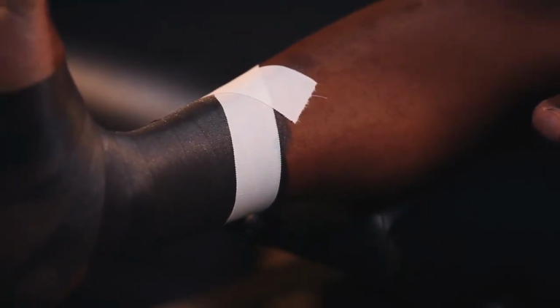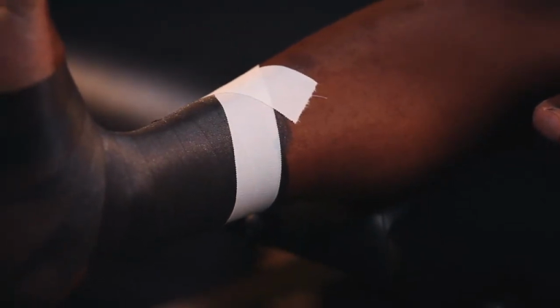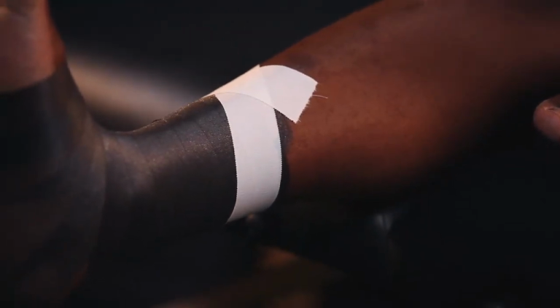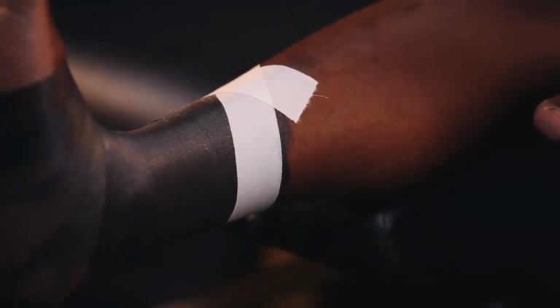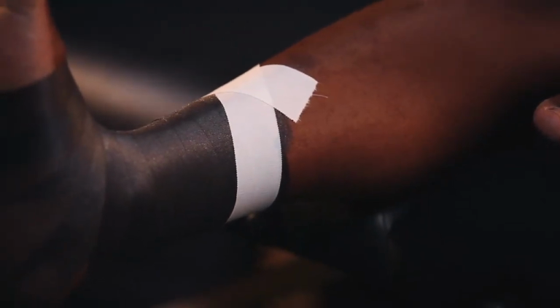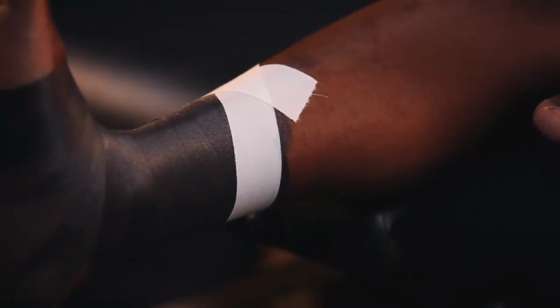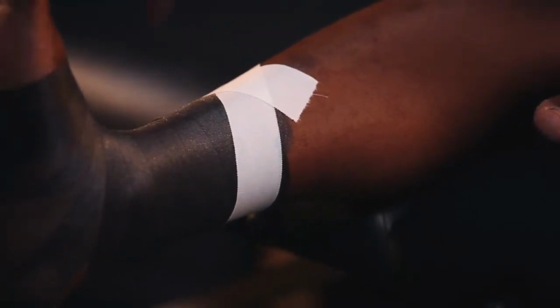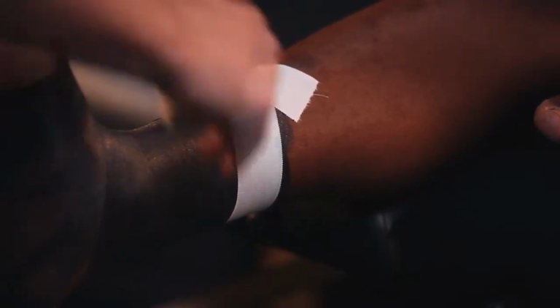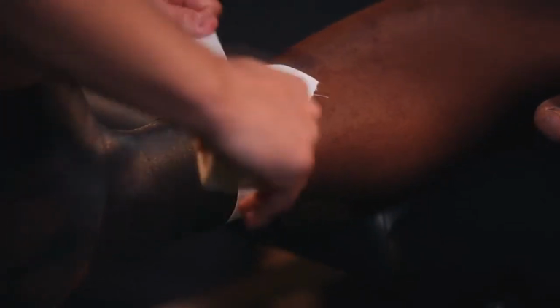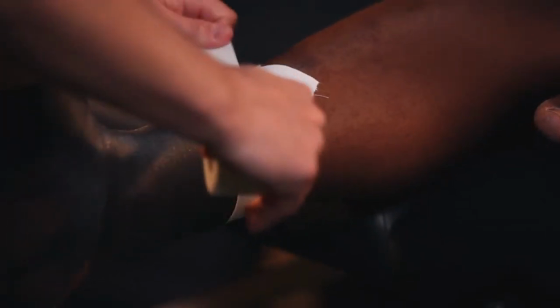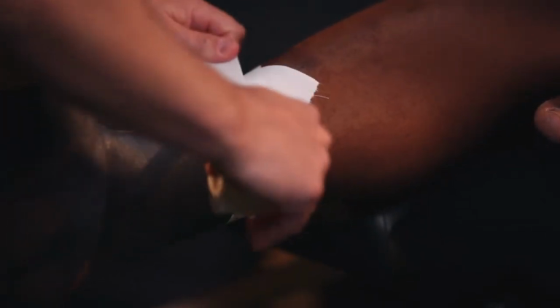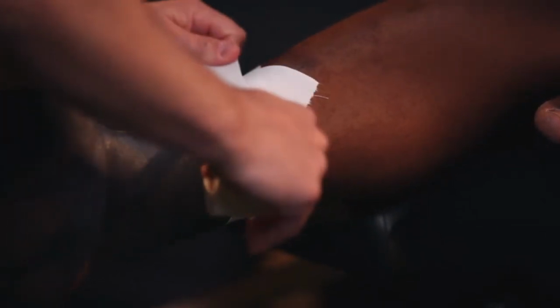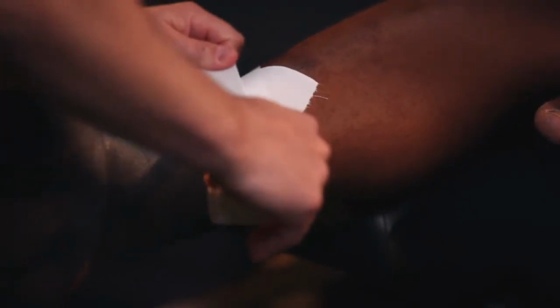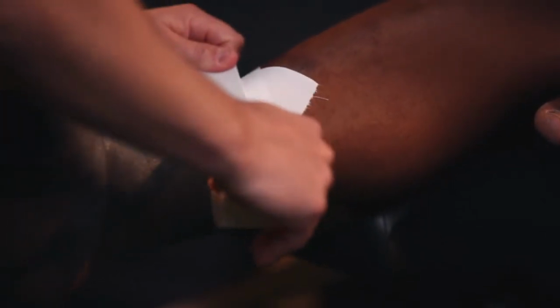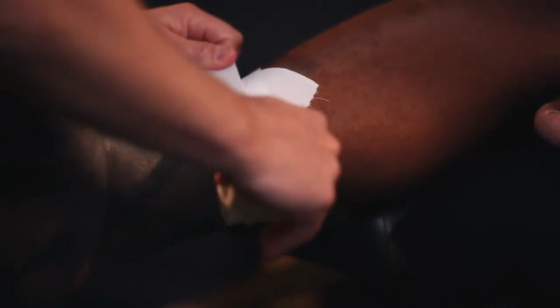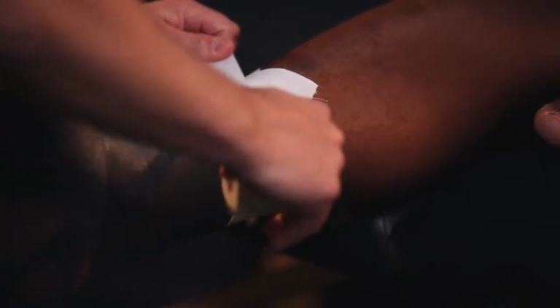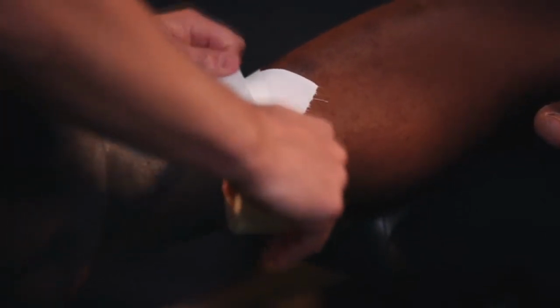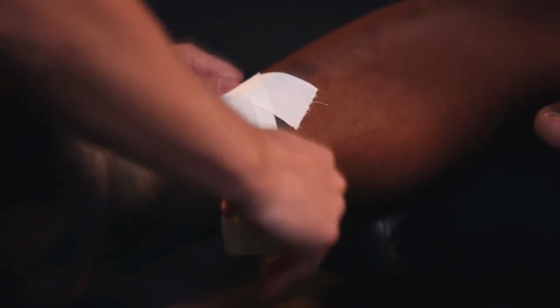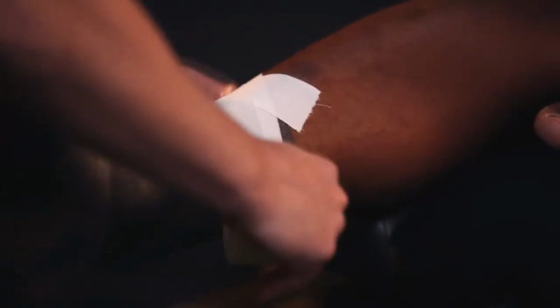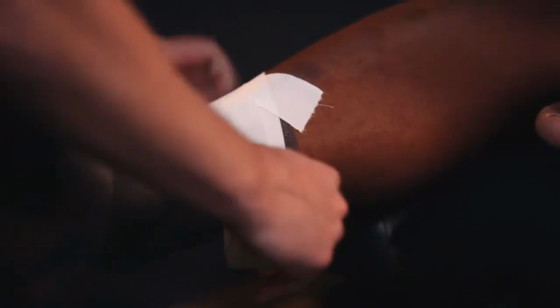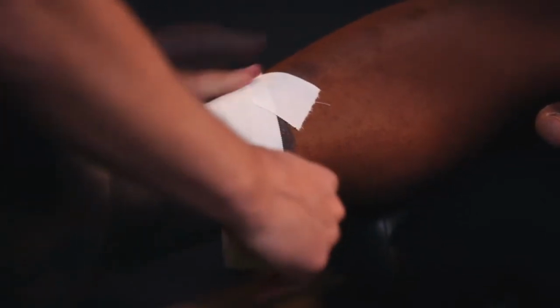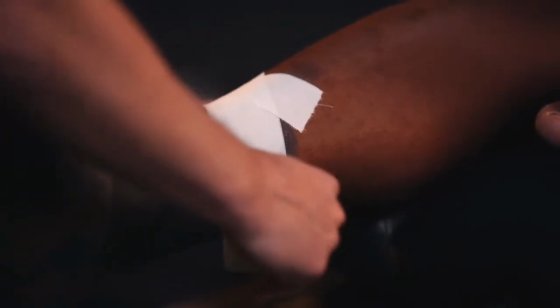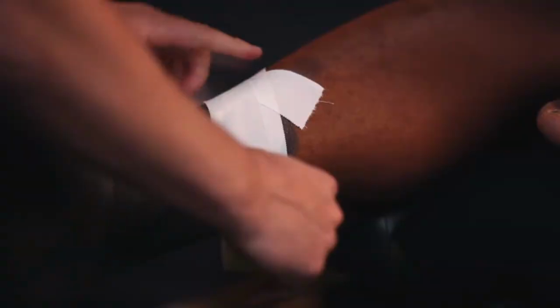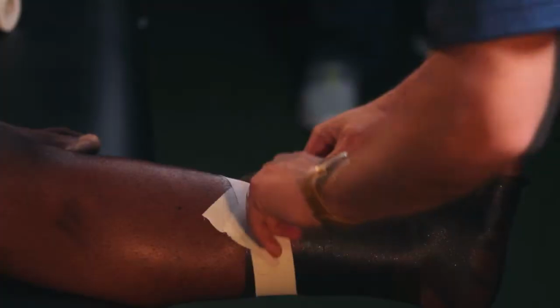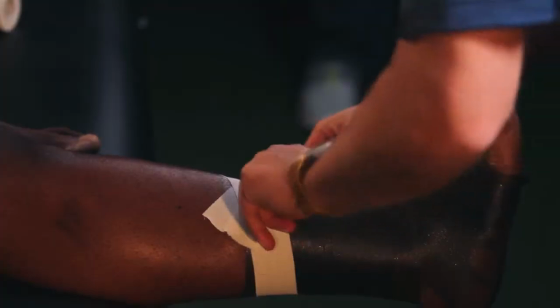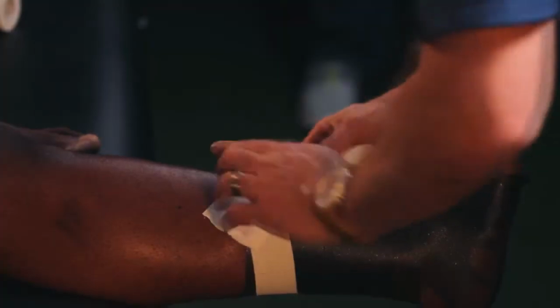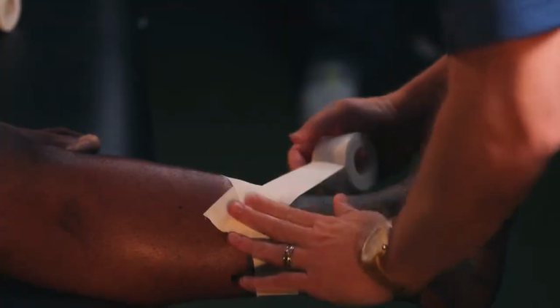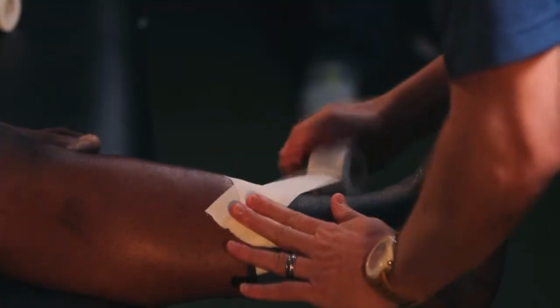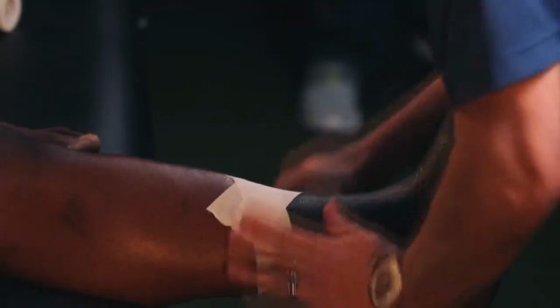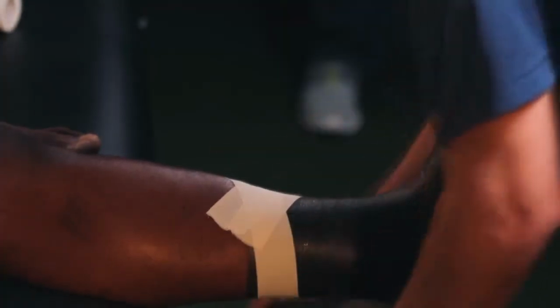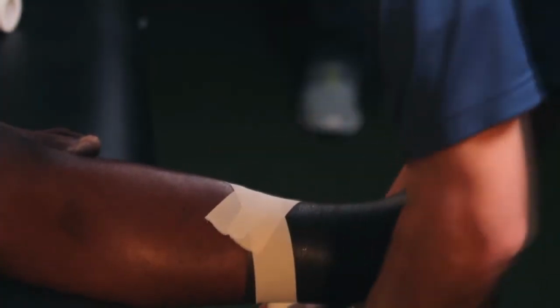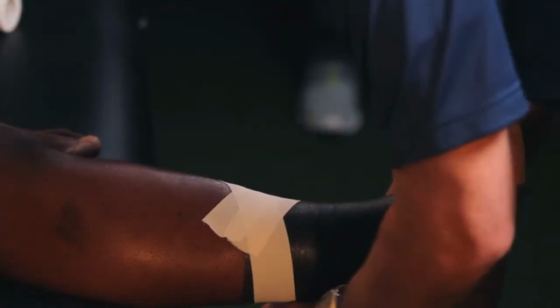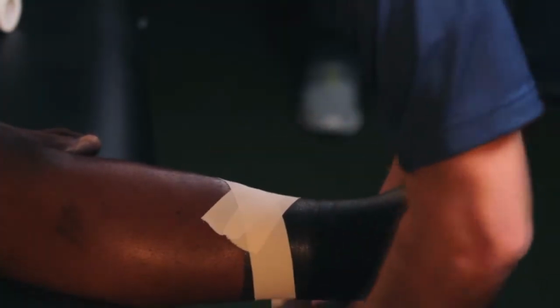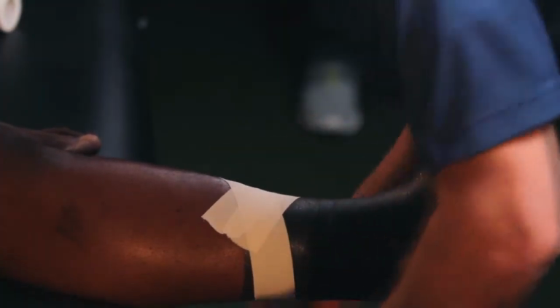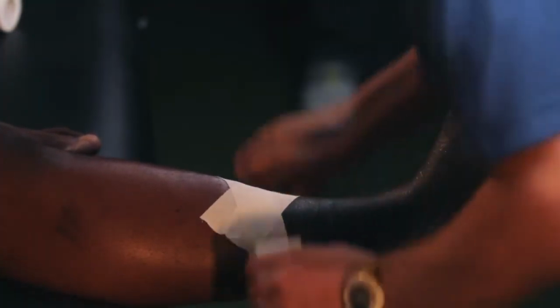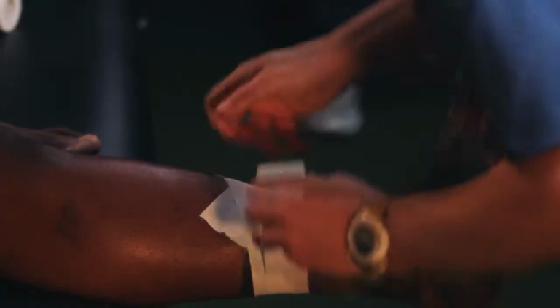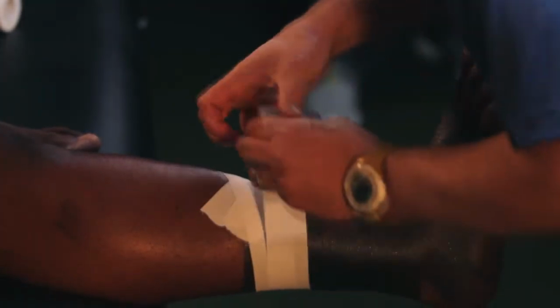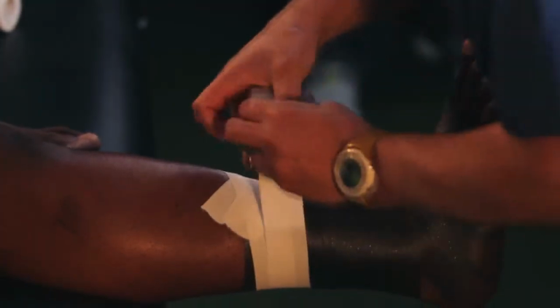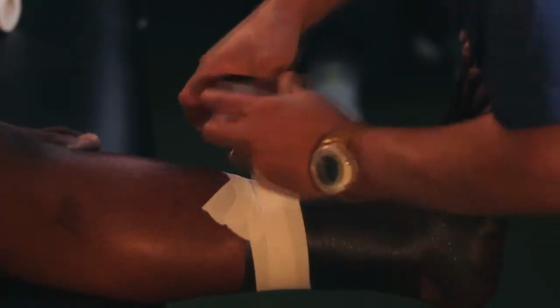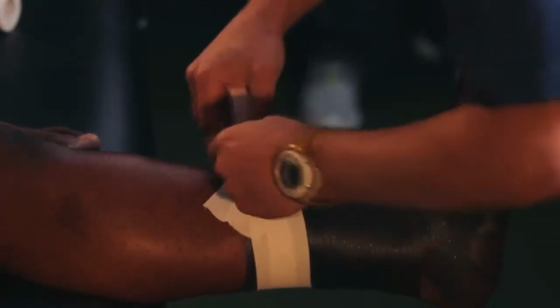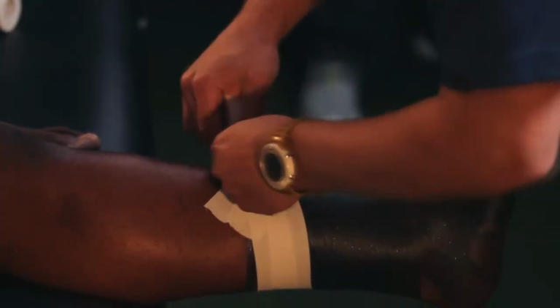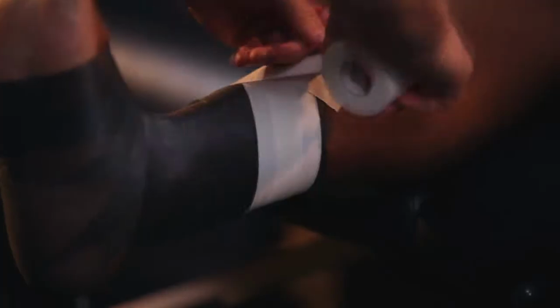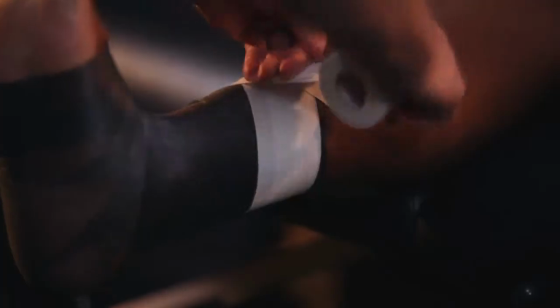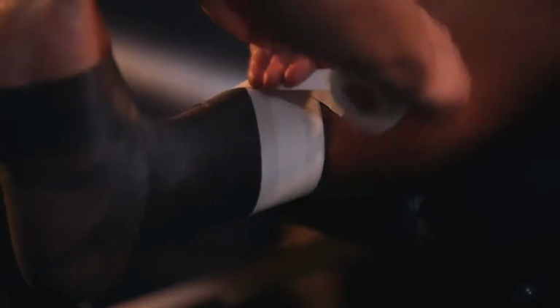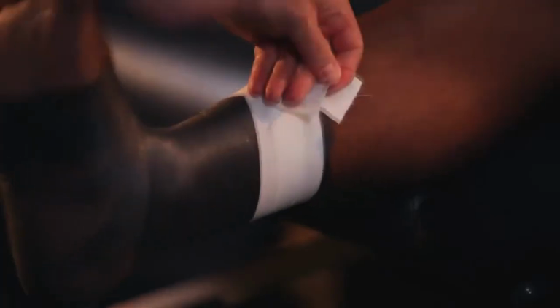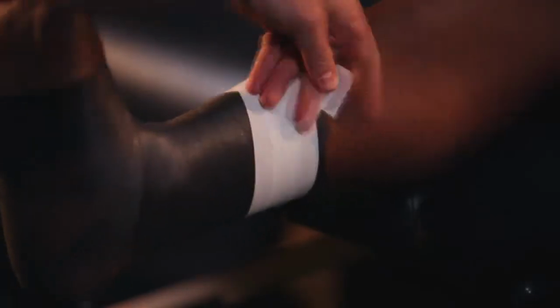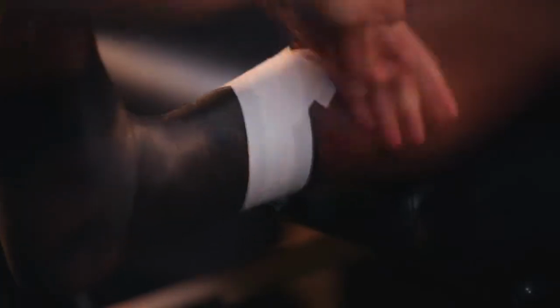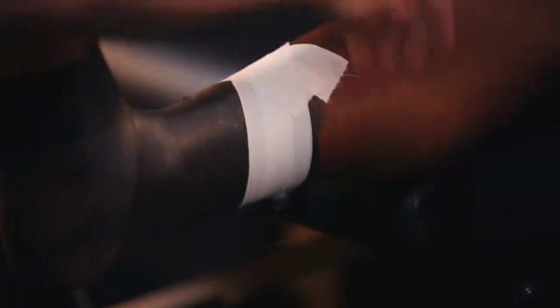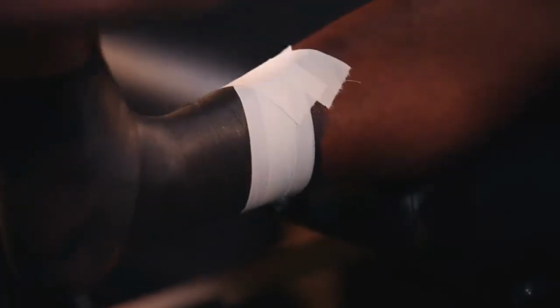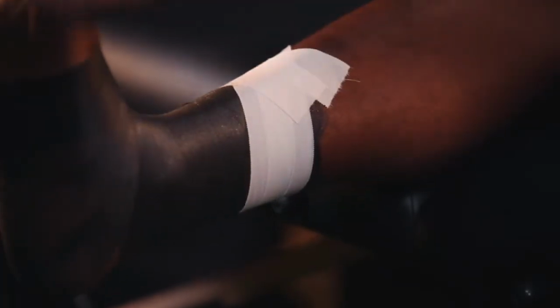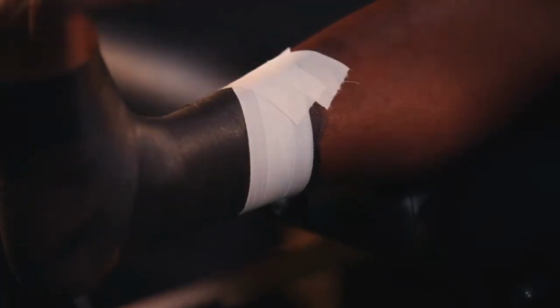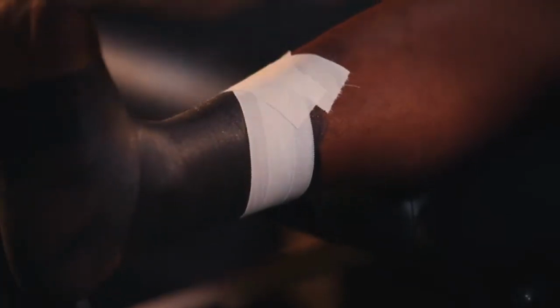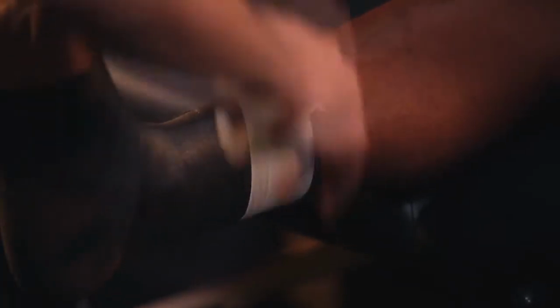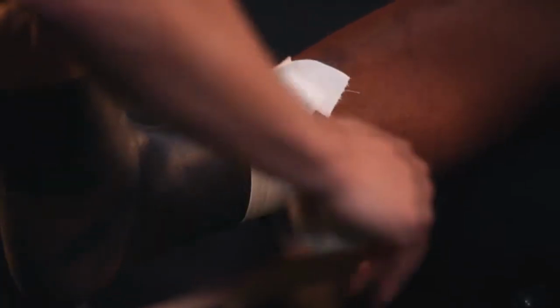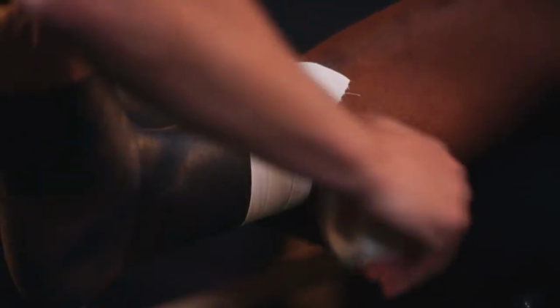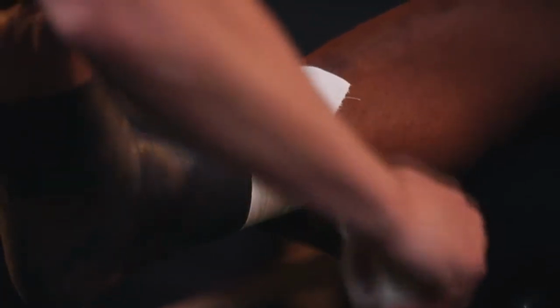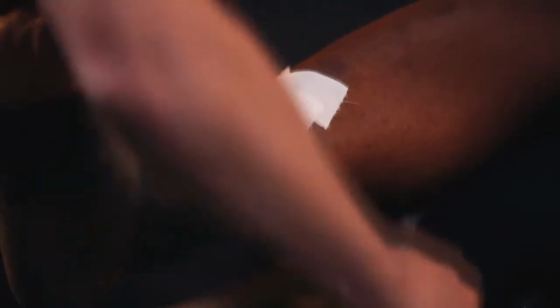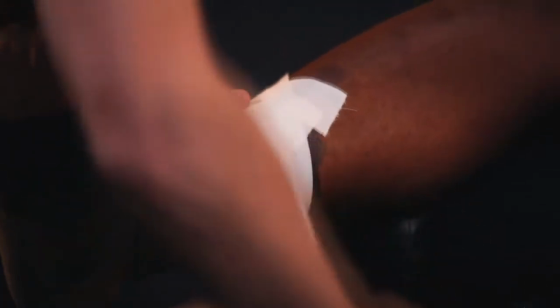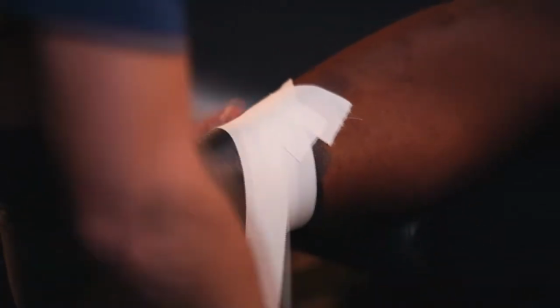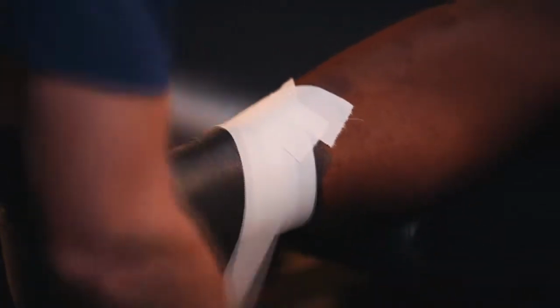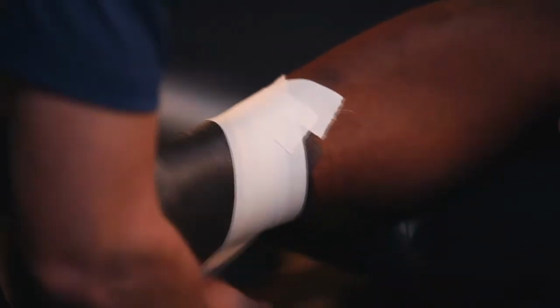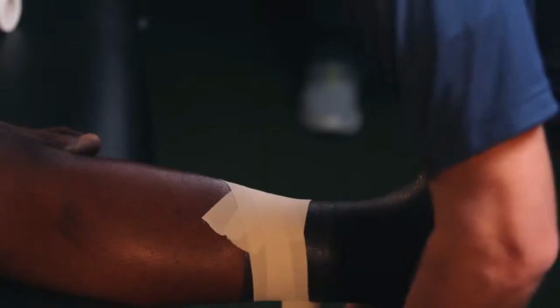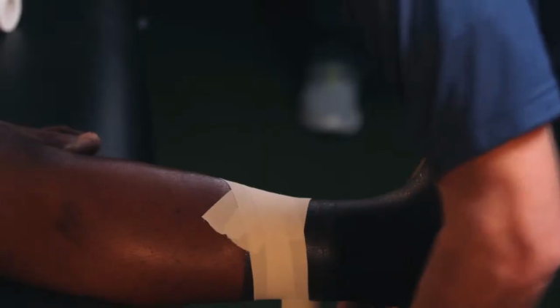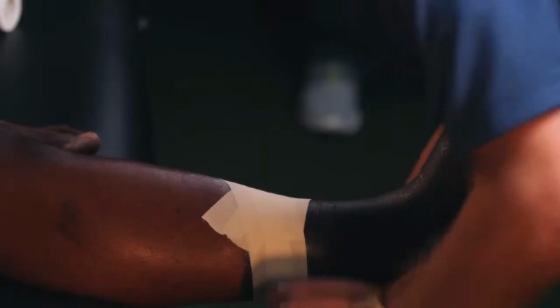You want to apply three of these, splitting the tape right in half and then flattening out your angle as you go down.